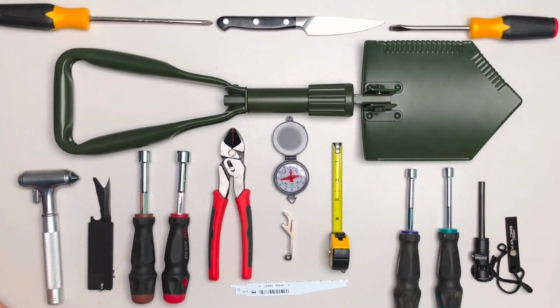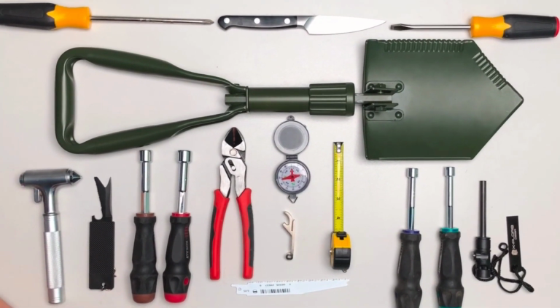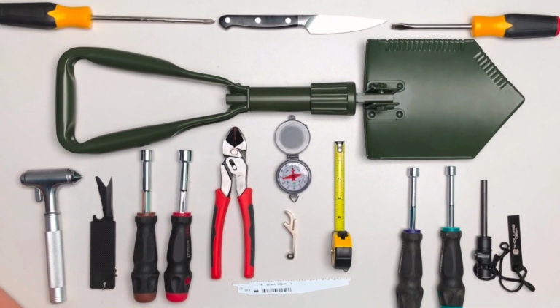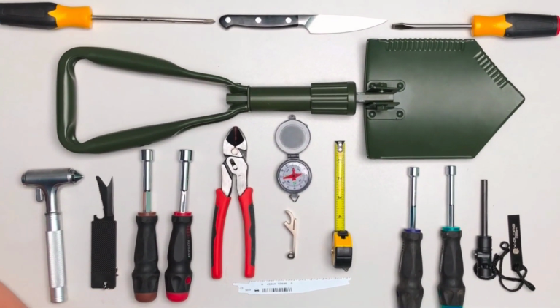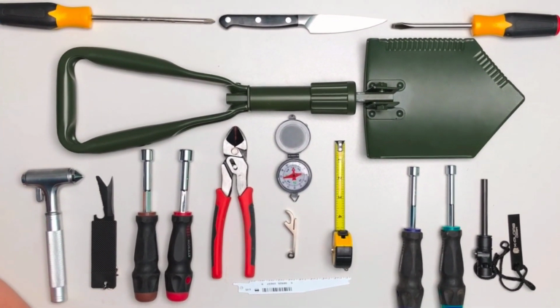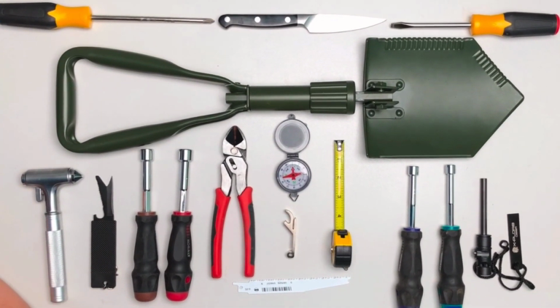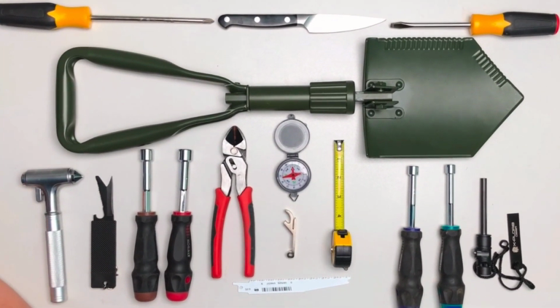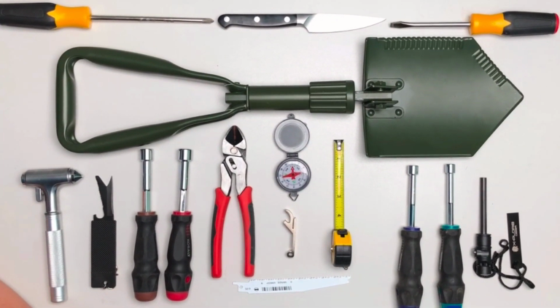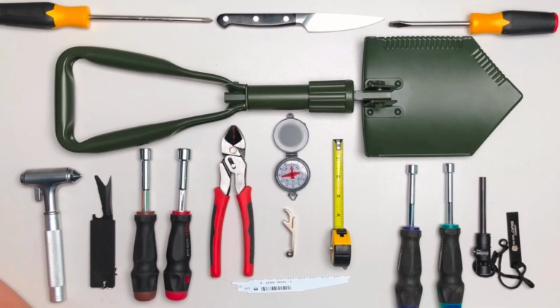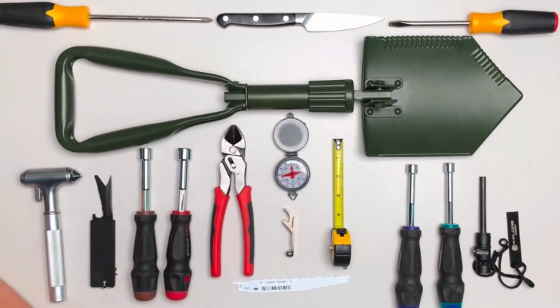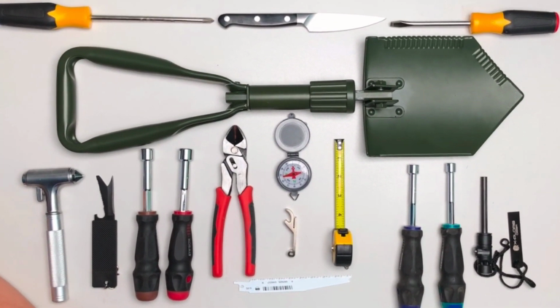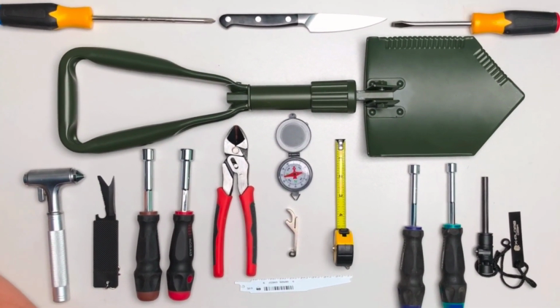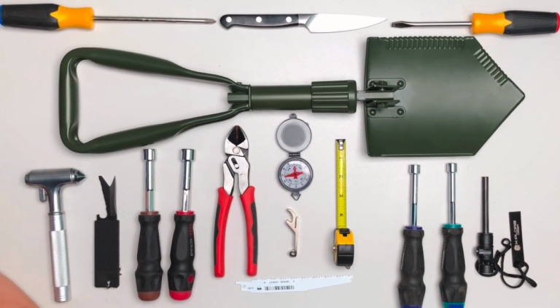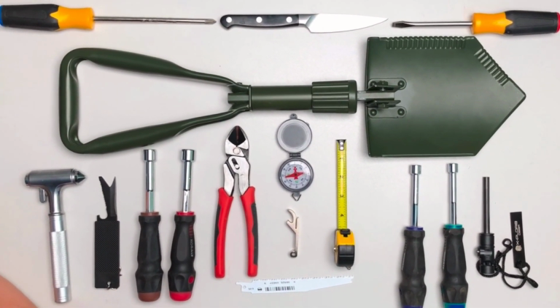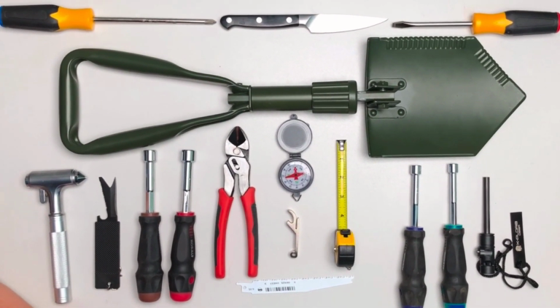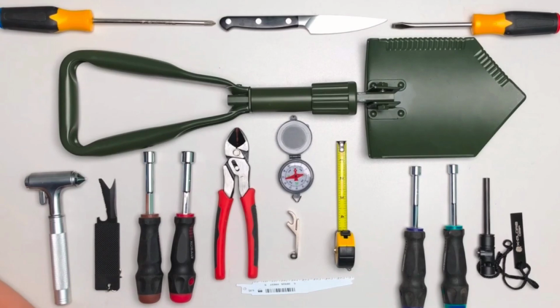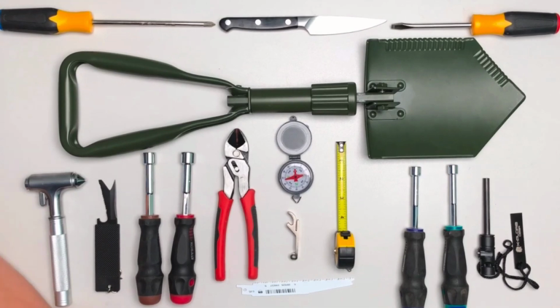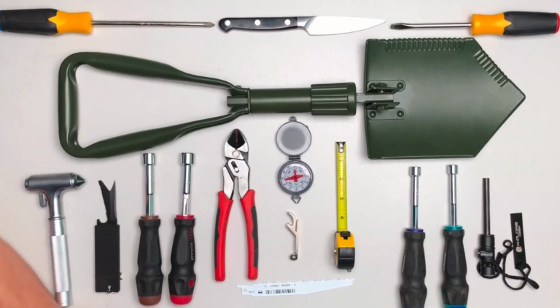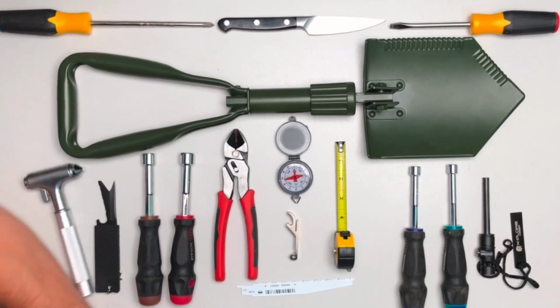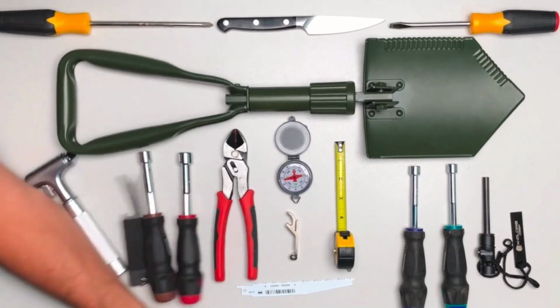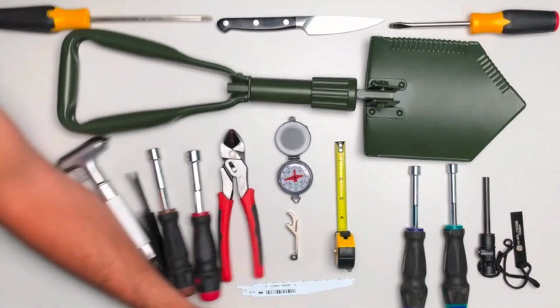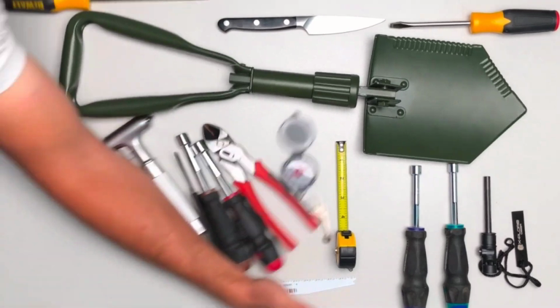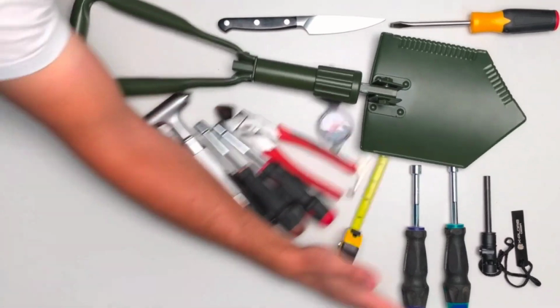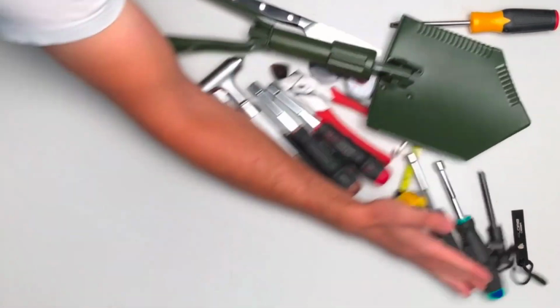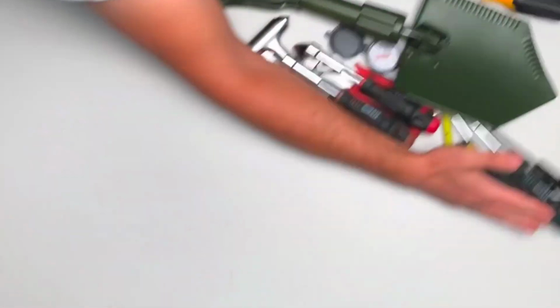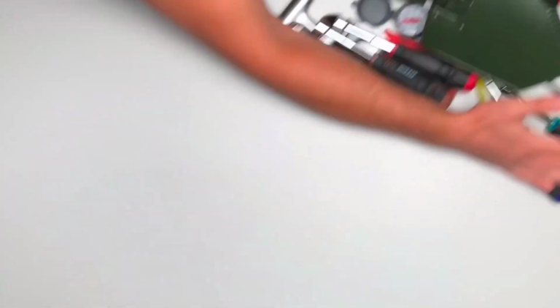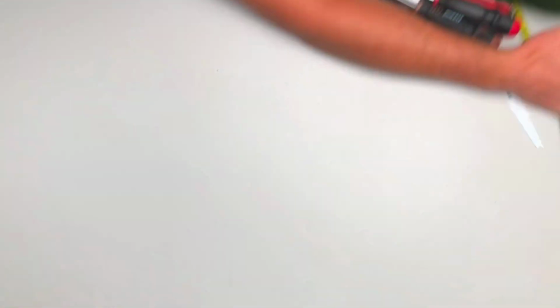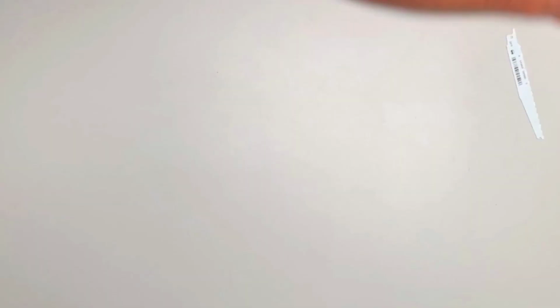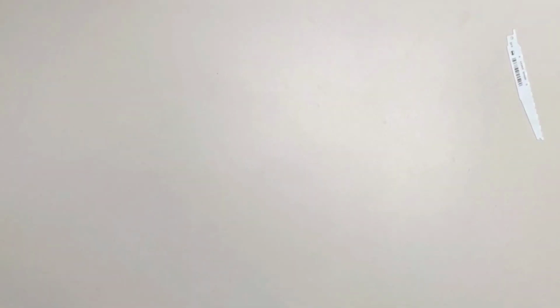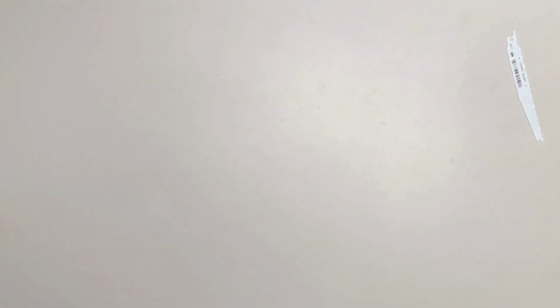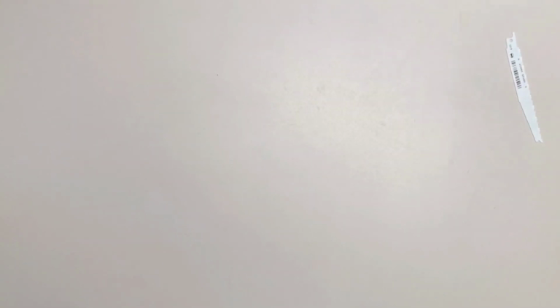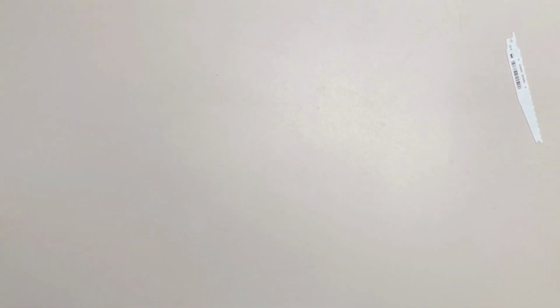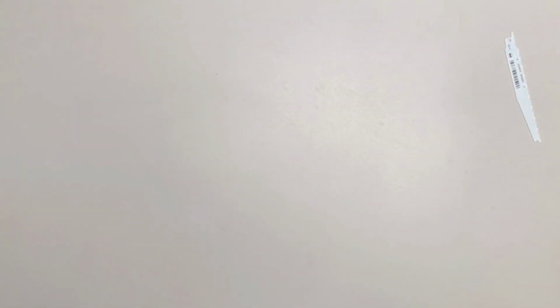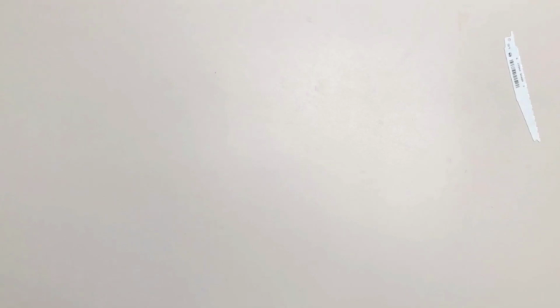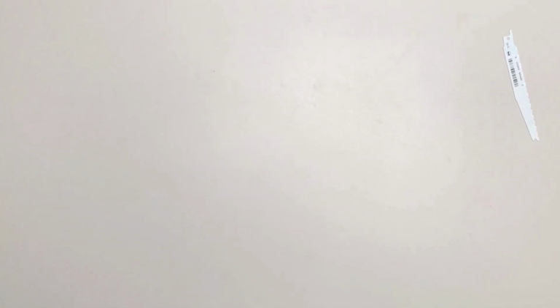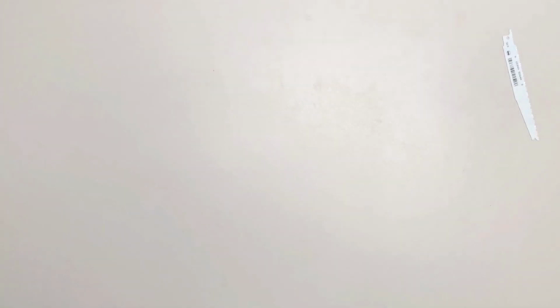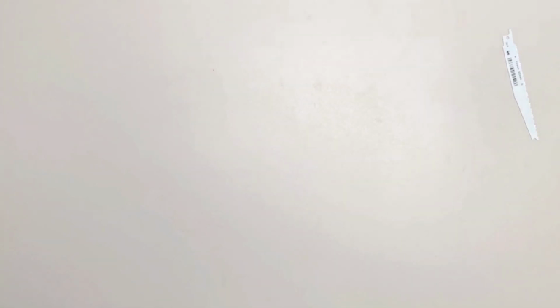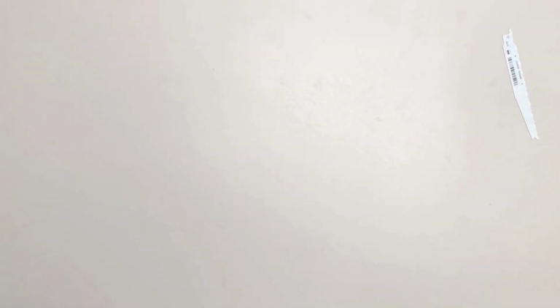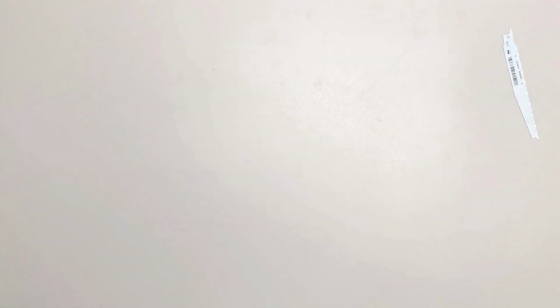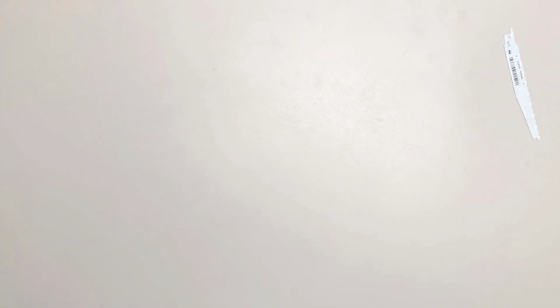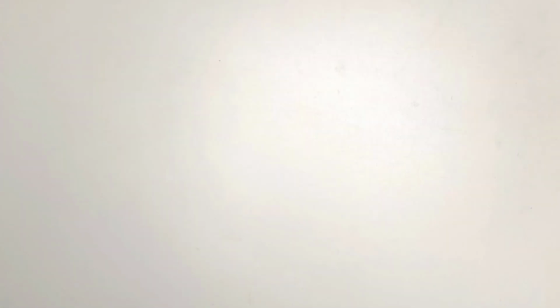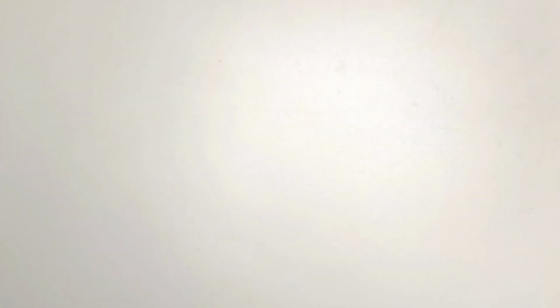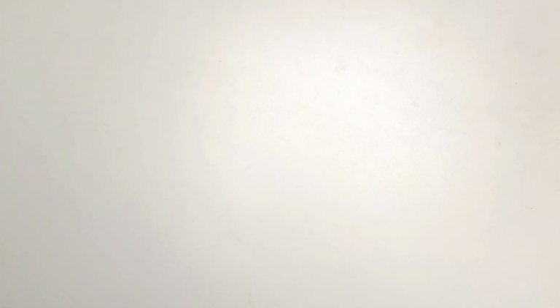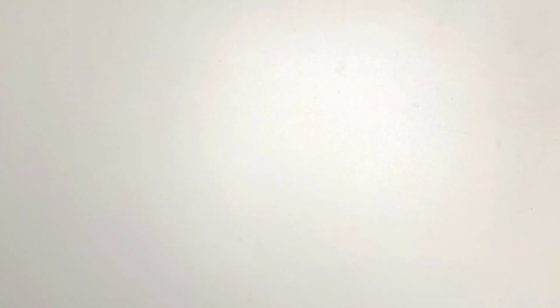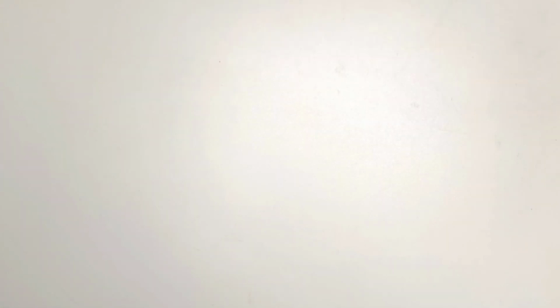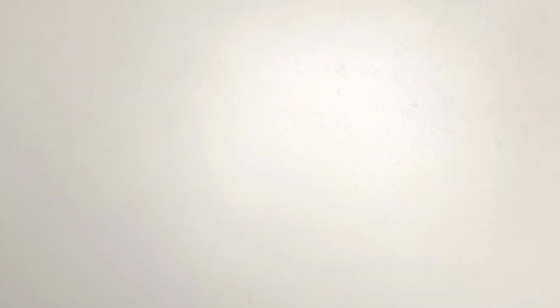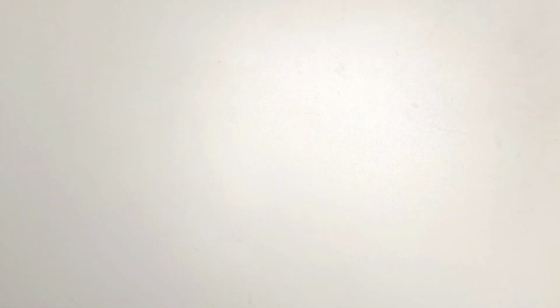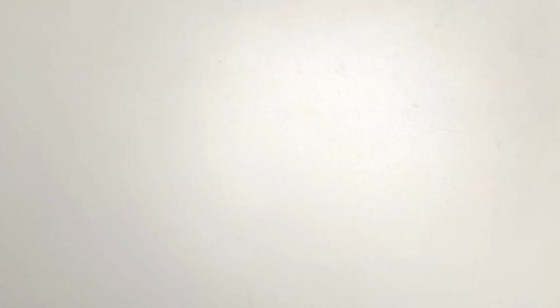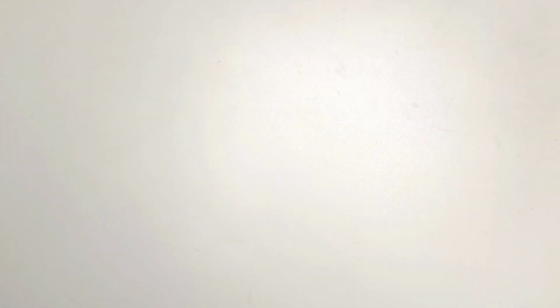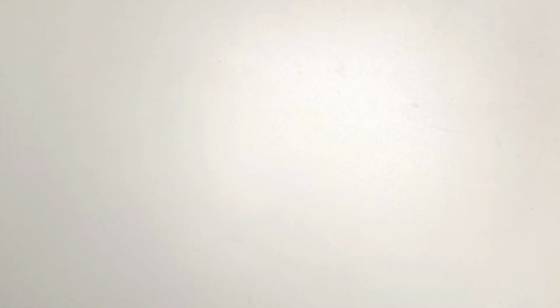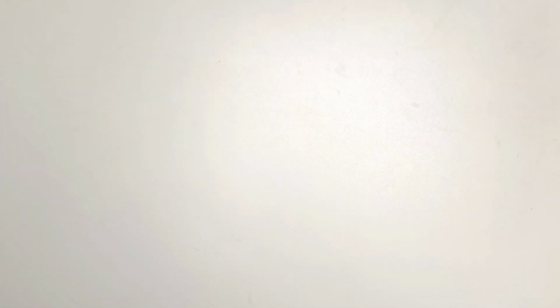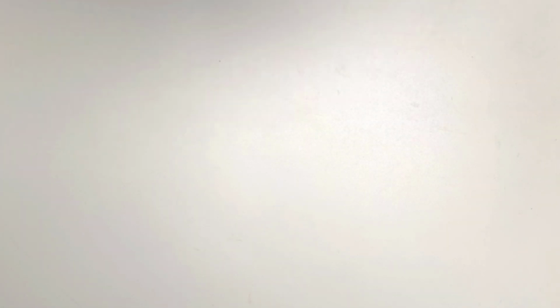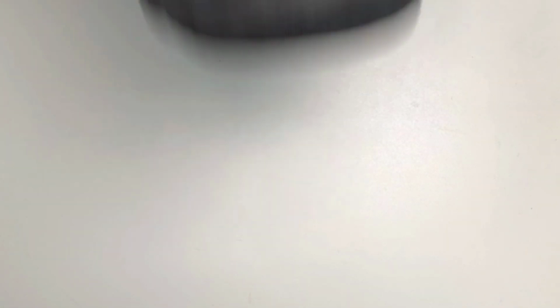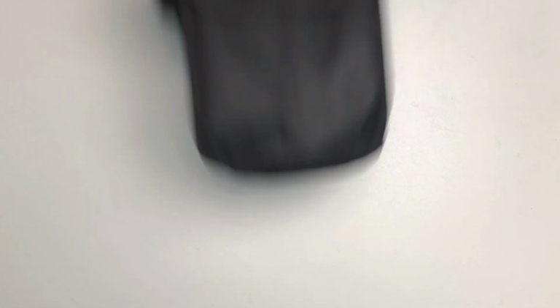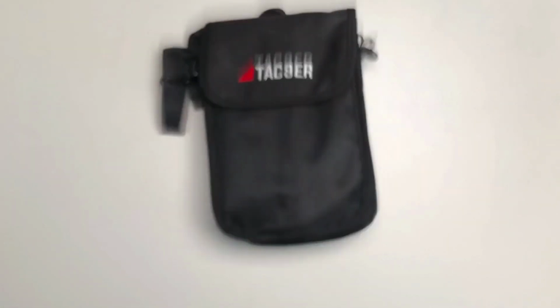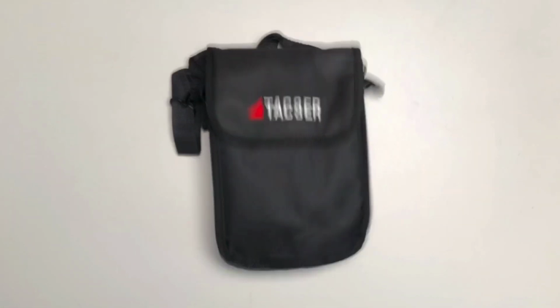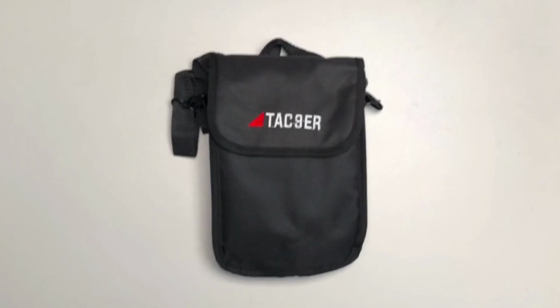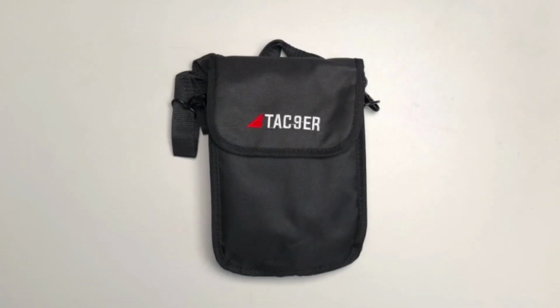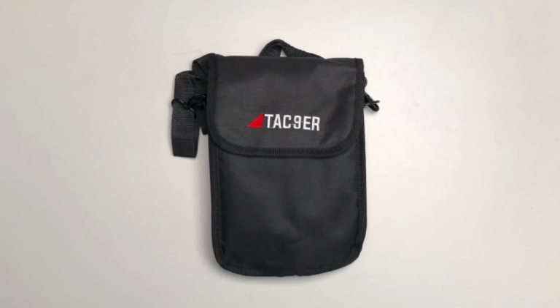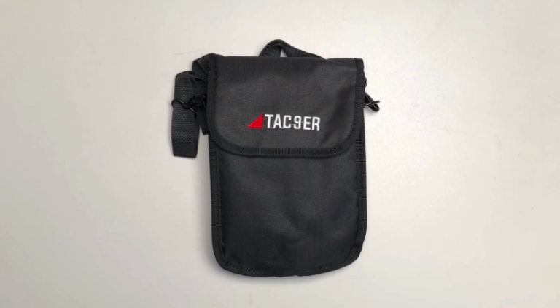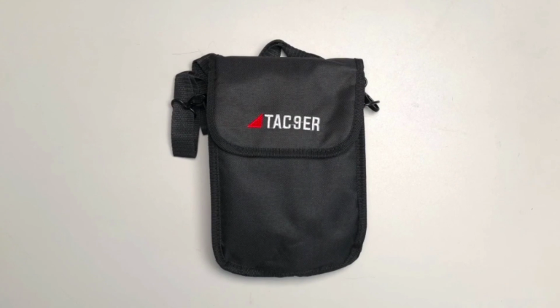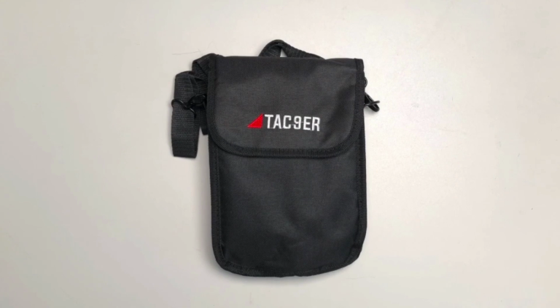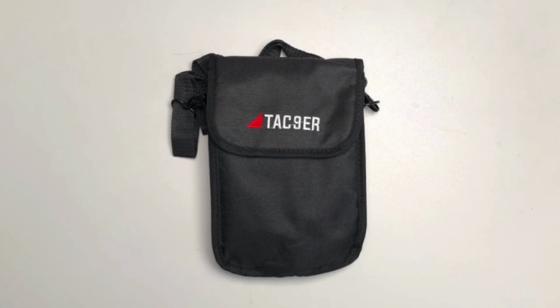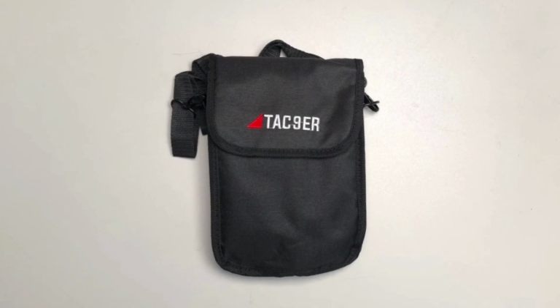Or you can just carry a complete all-in-one tool shed with the Tac-Niner Multi-Tool Shovel.